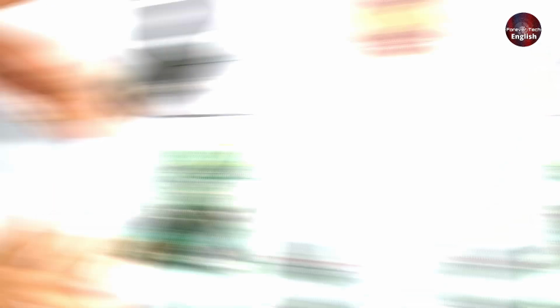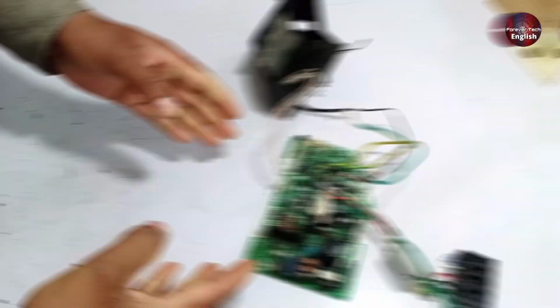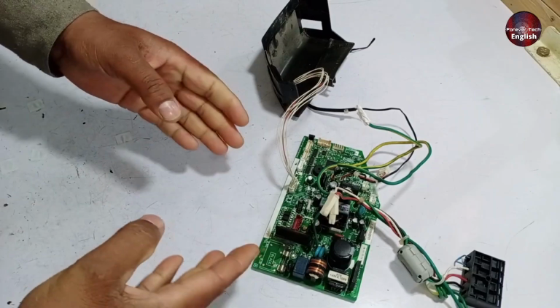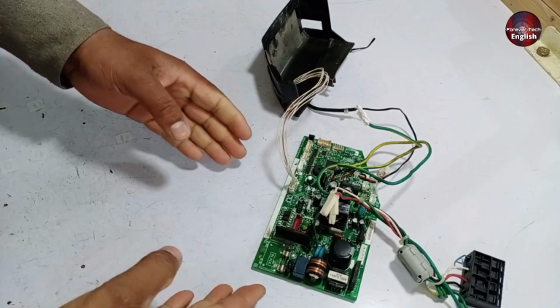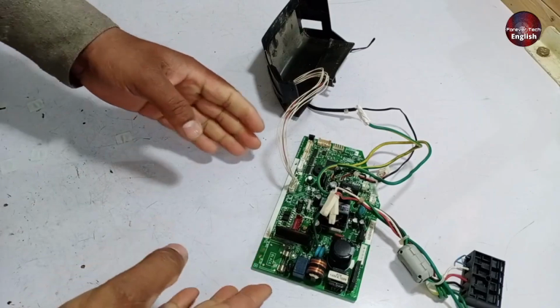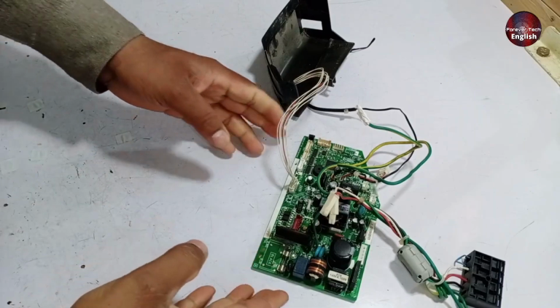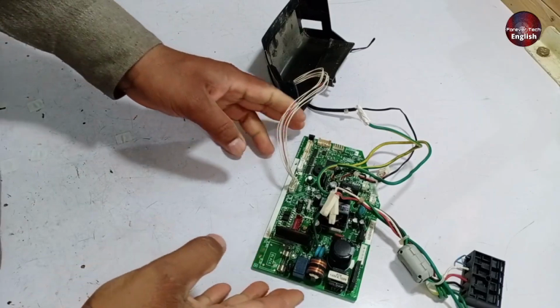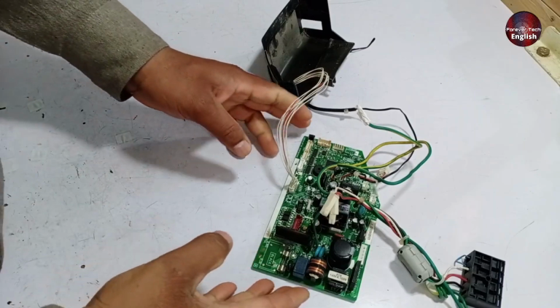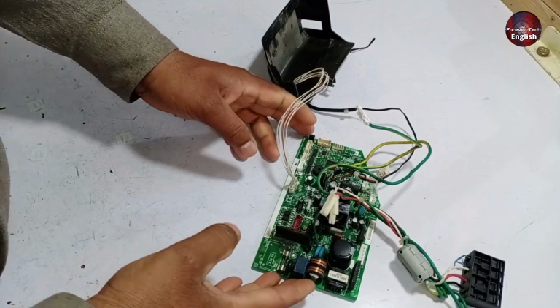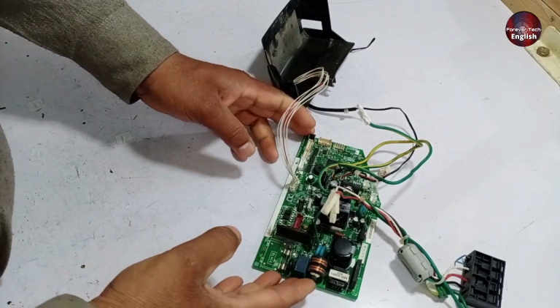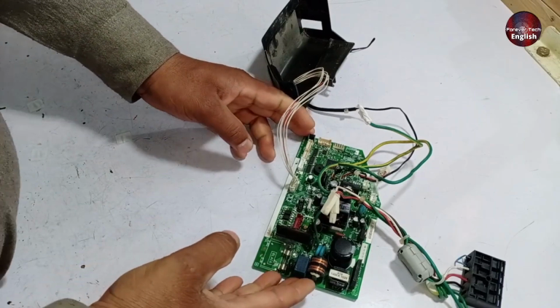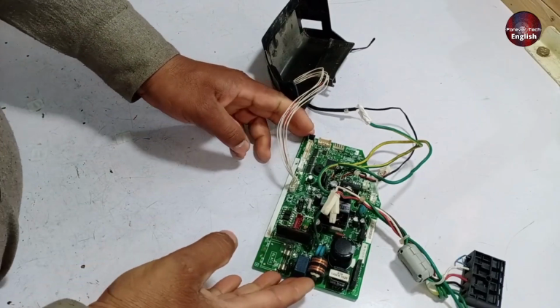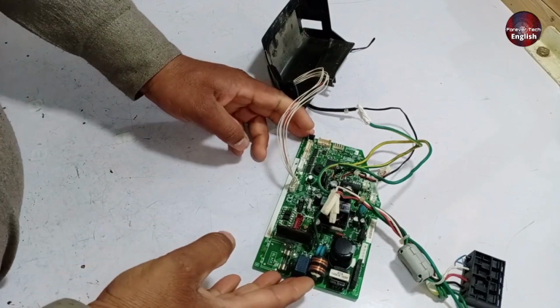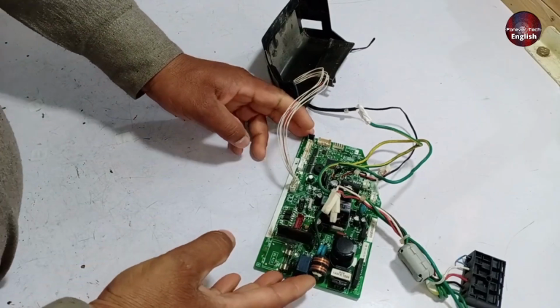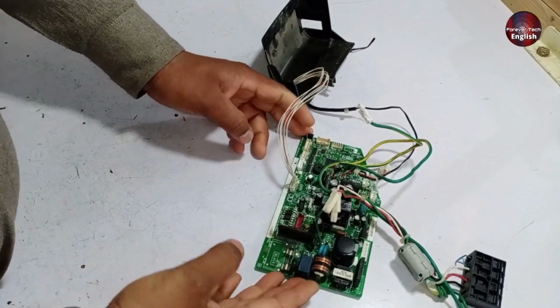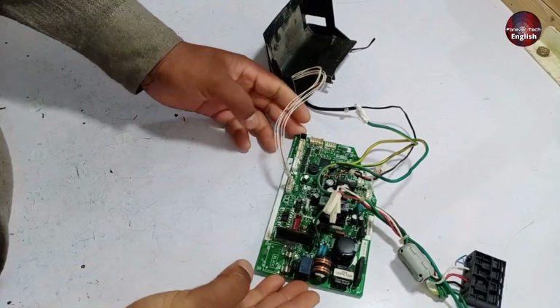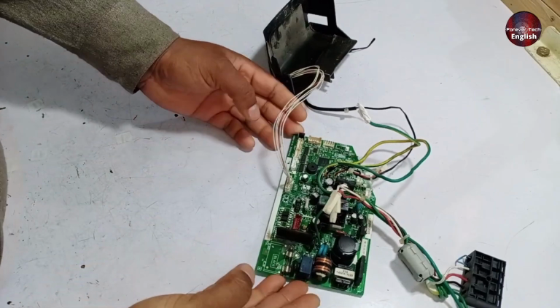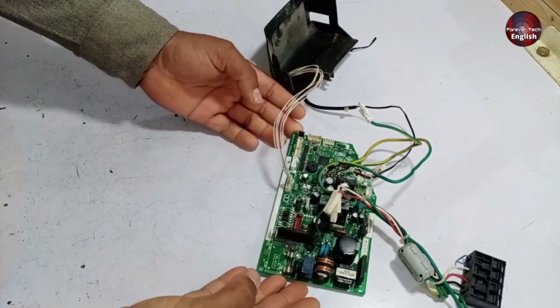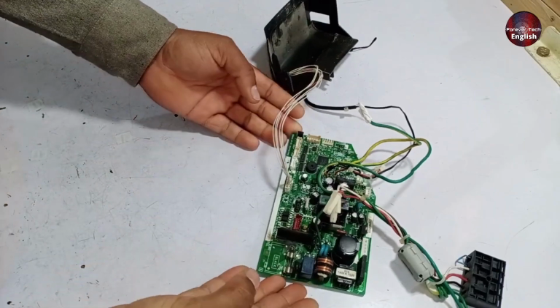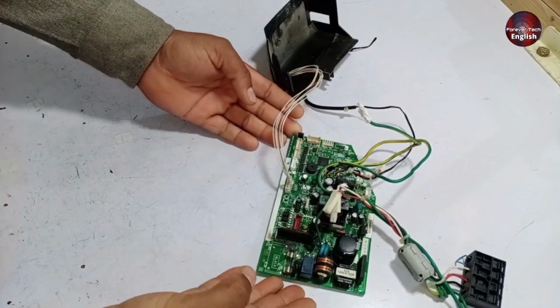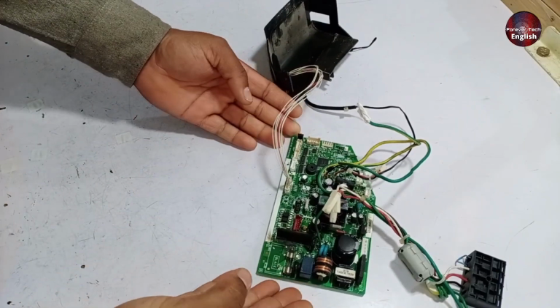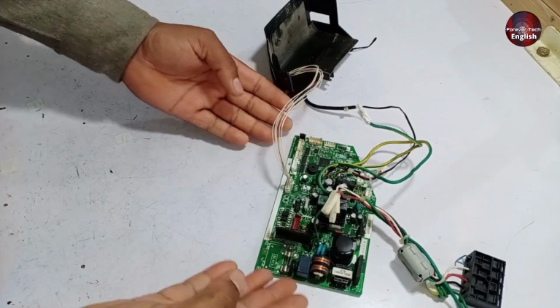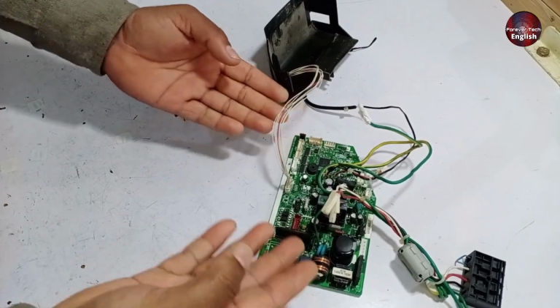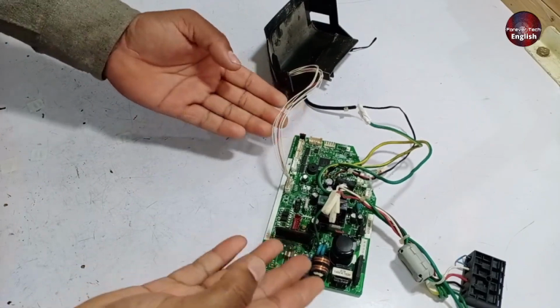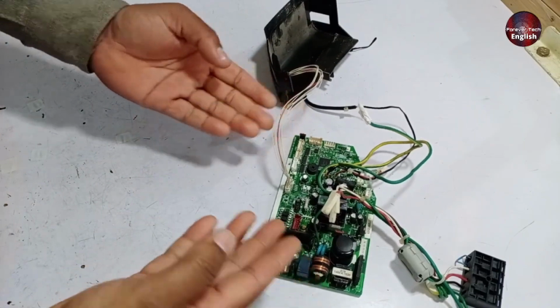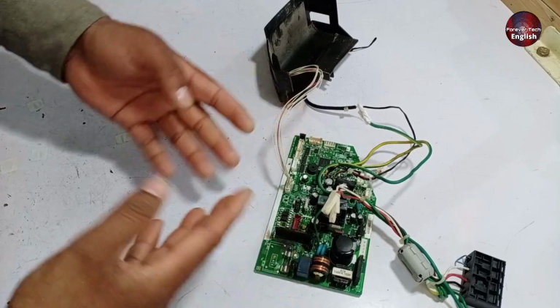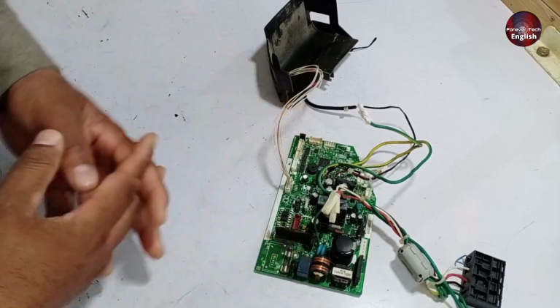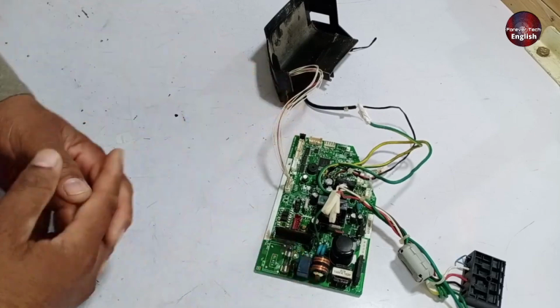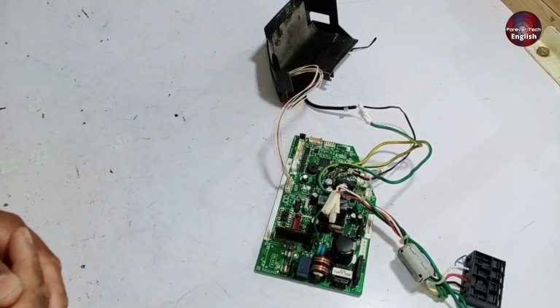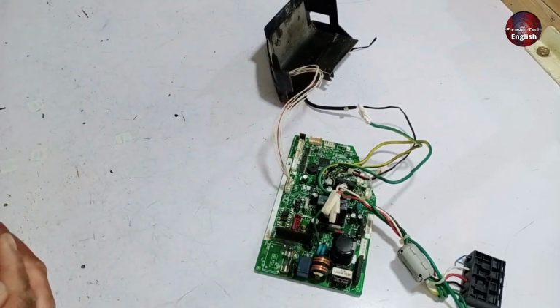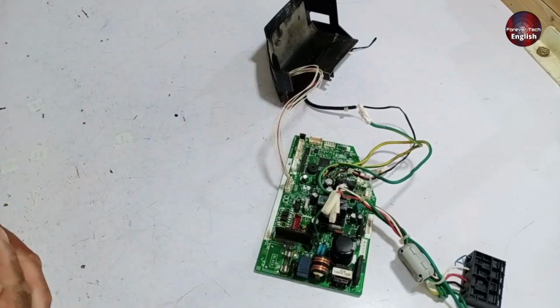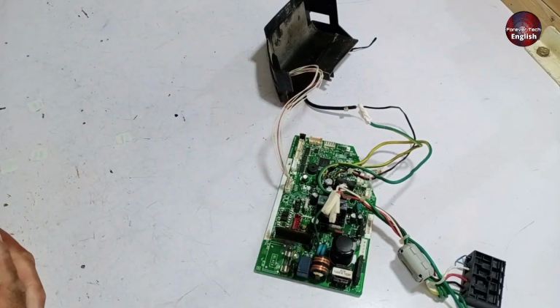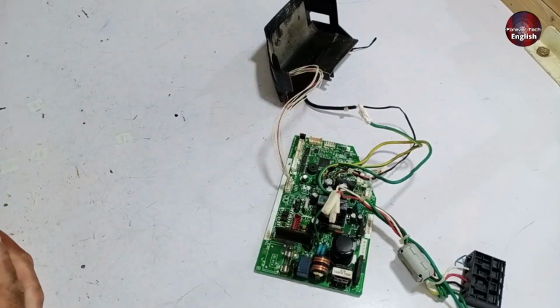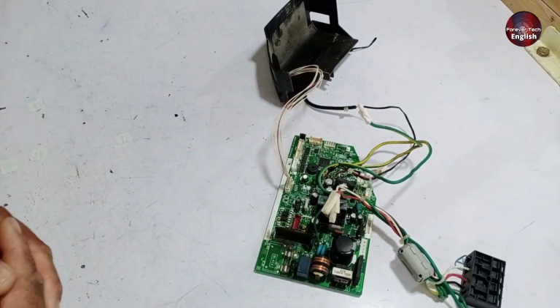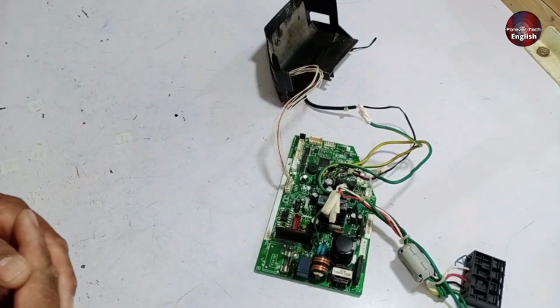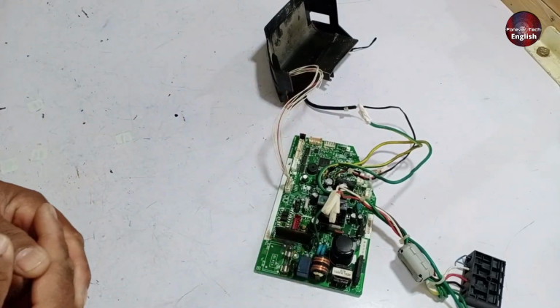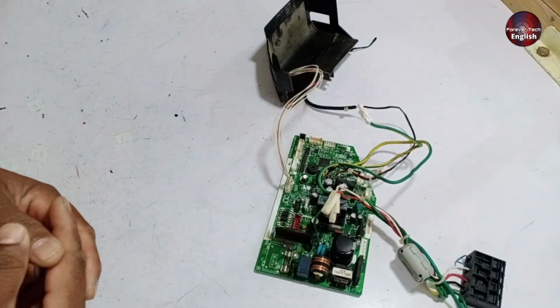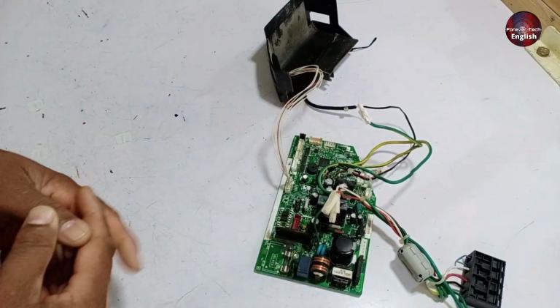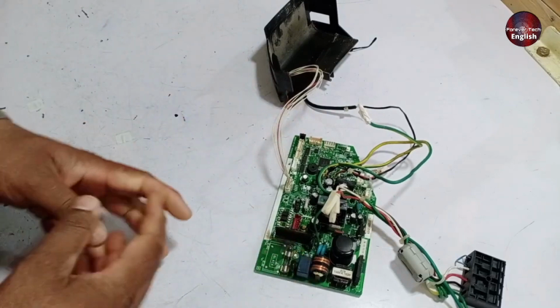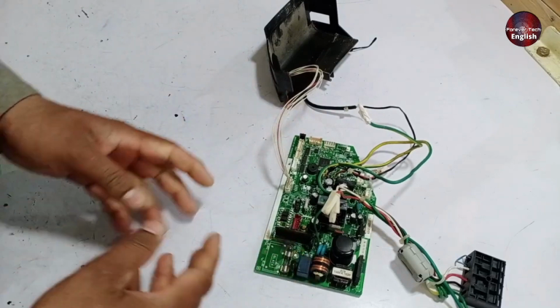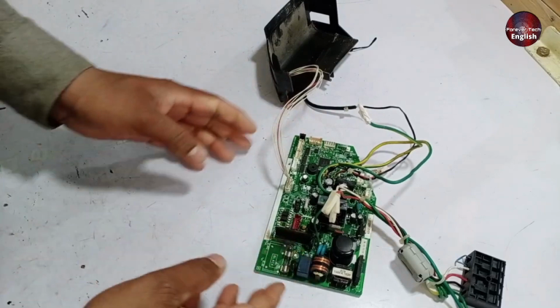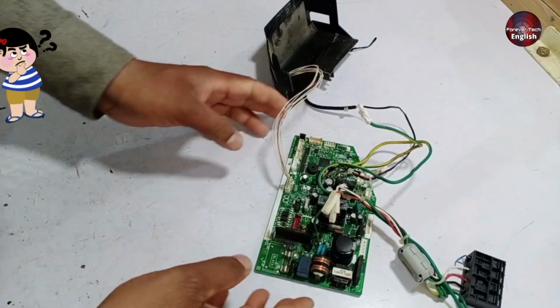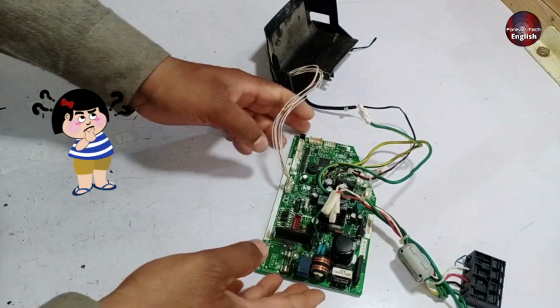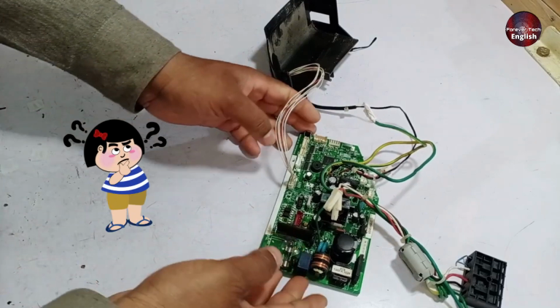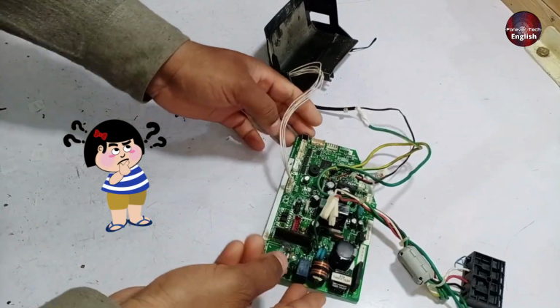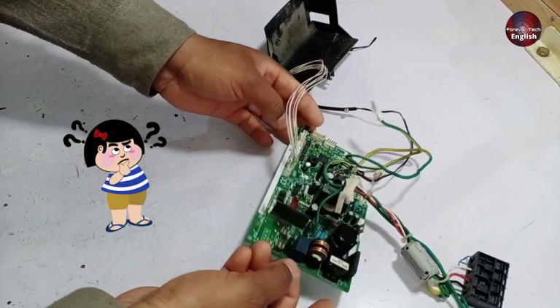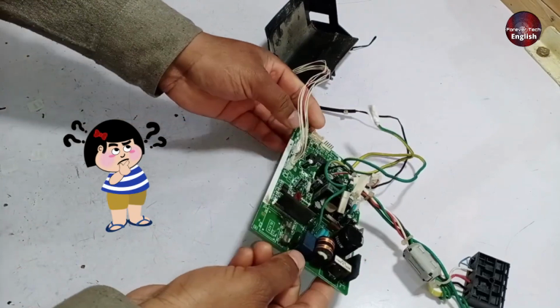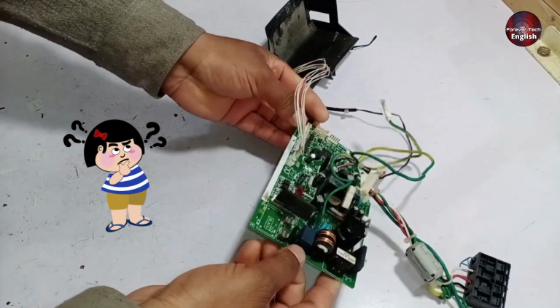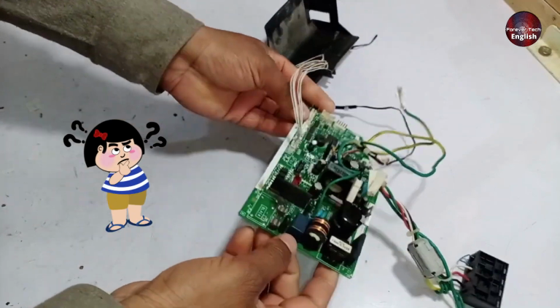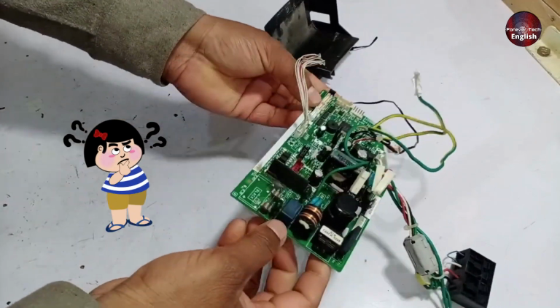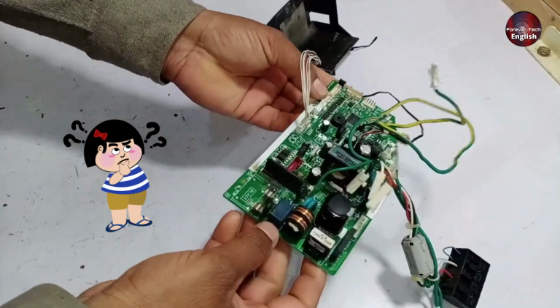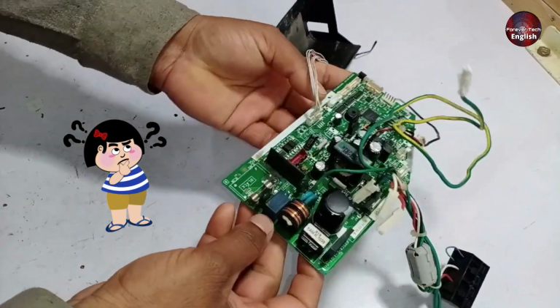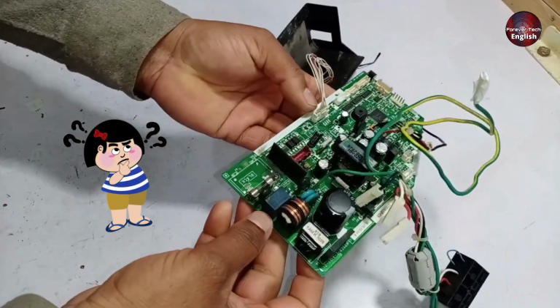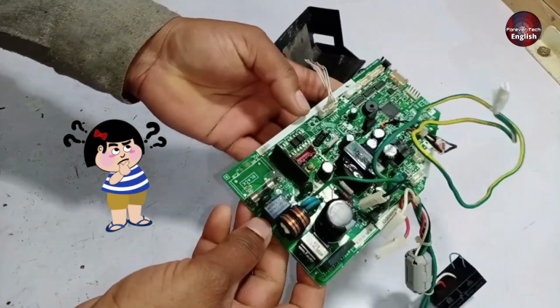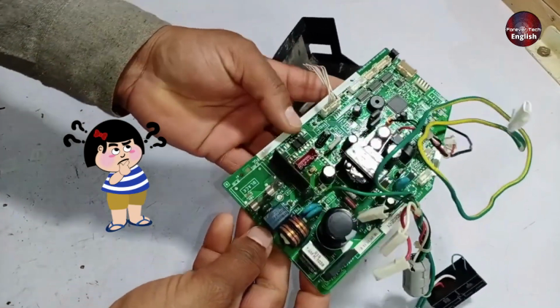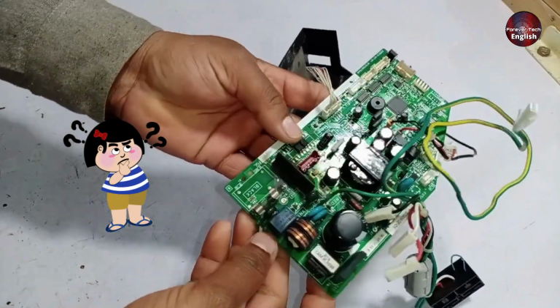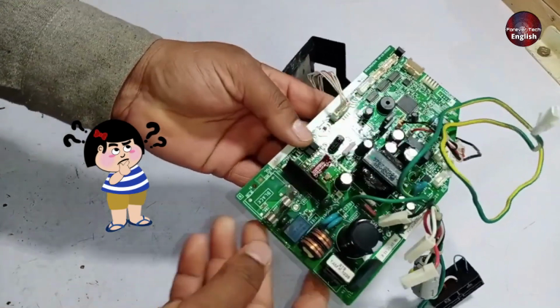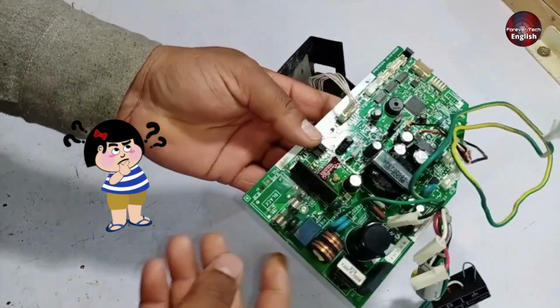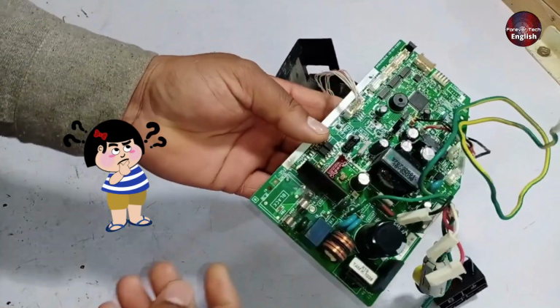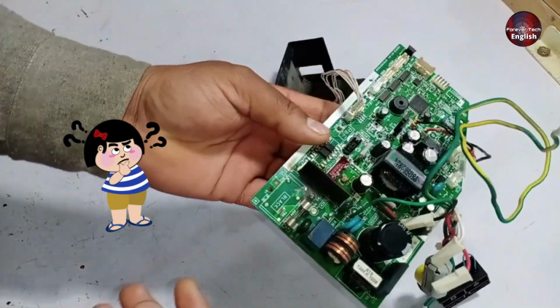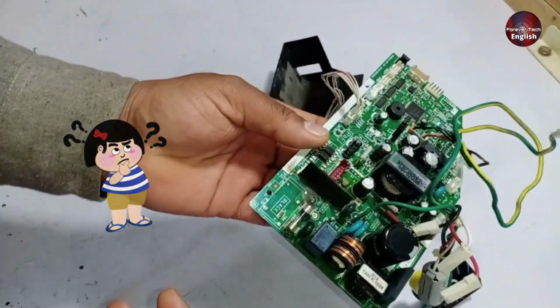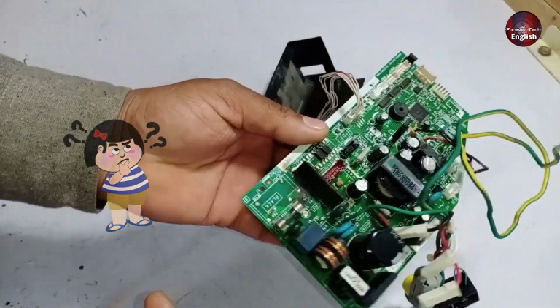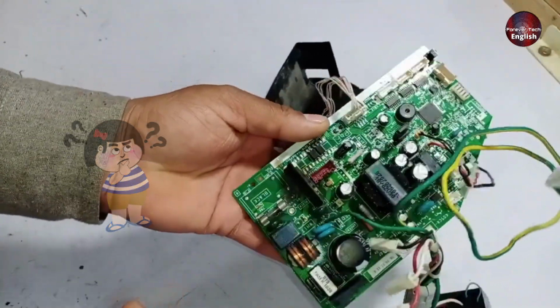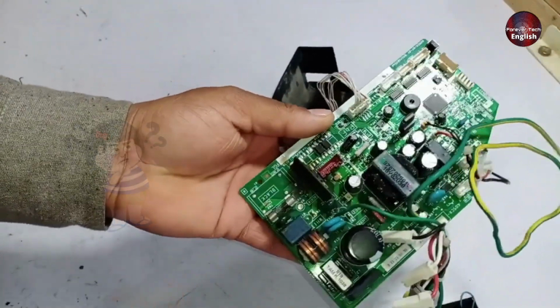First, the method I always recommend is a physical inspection, which gives me a good idea of what might be wrong with the PCB just by looking at it.